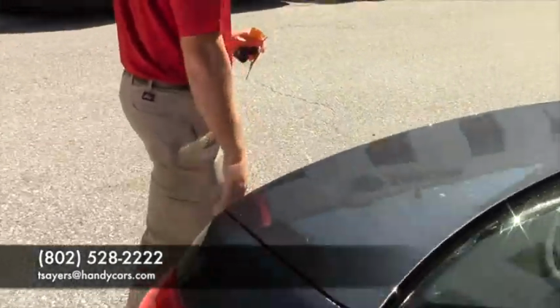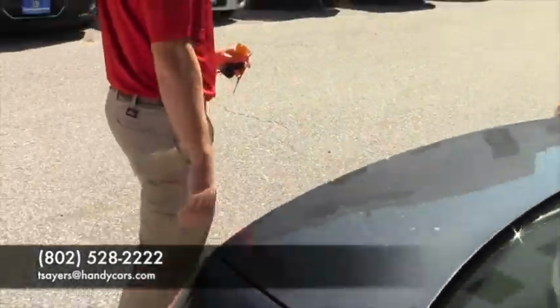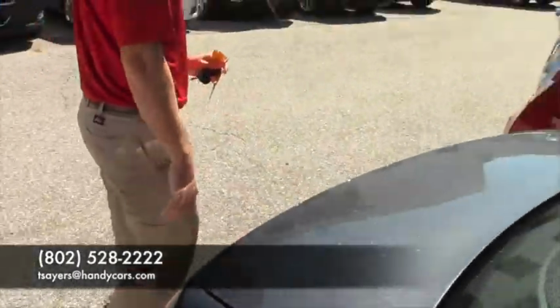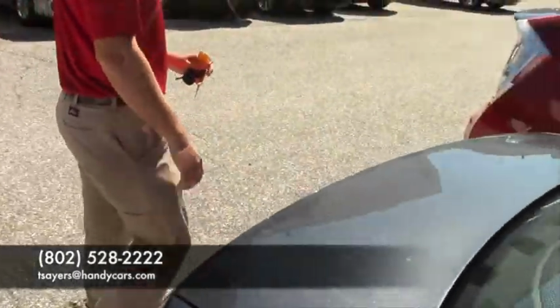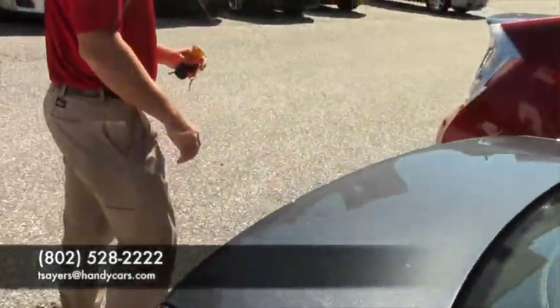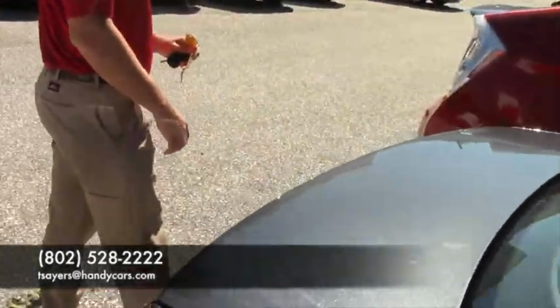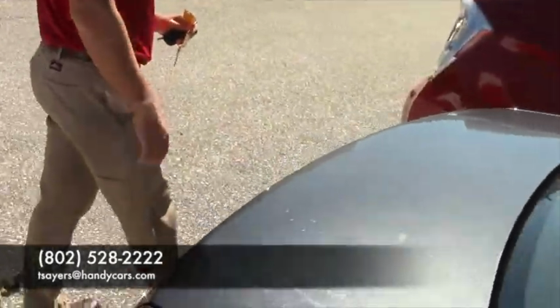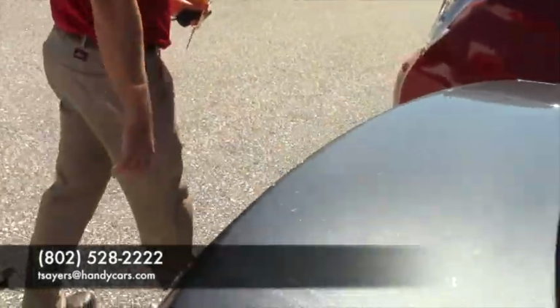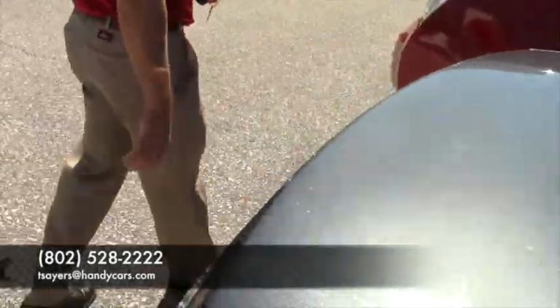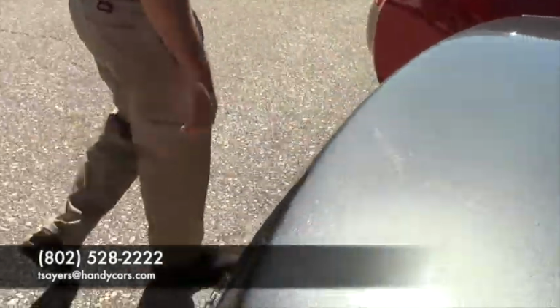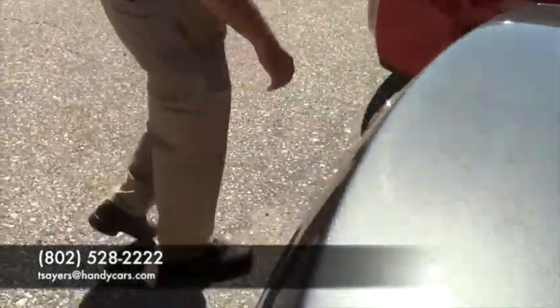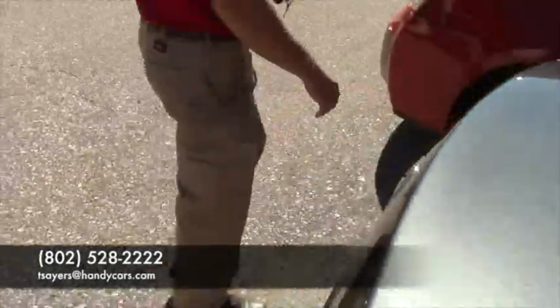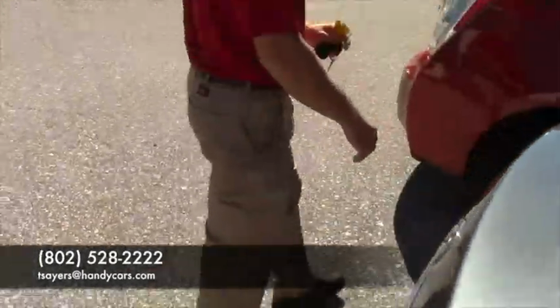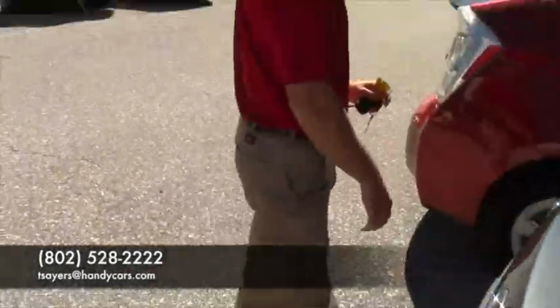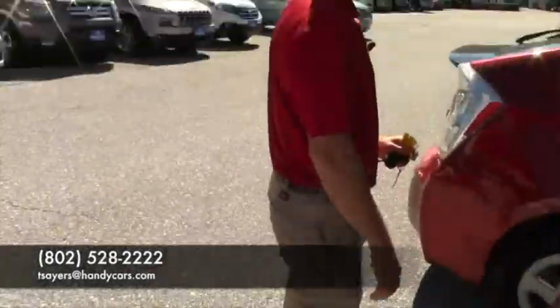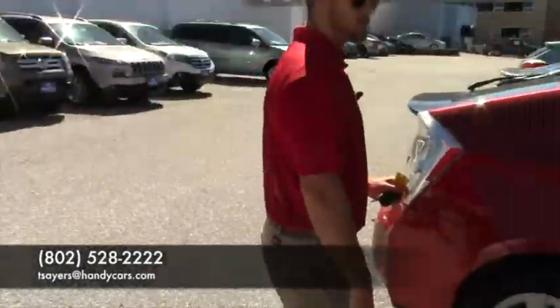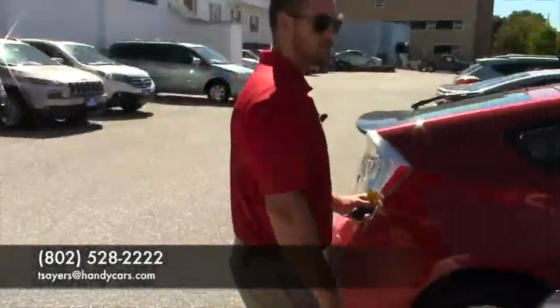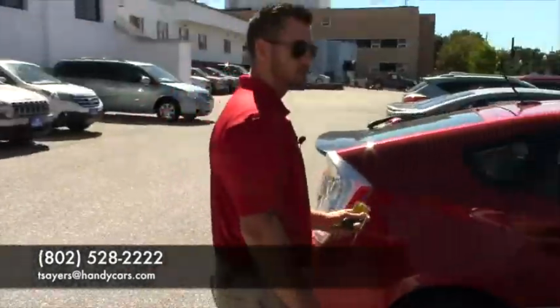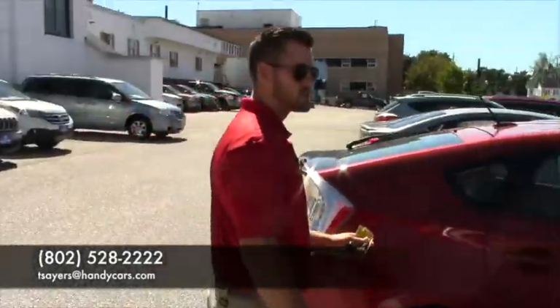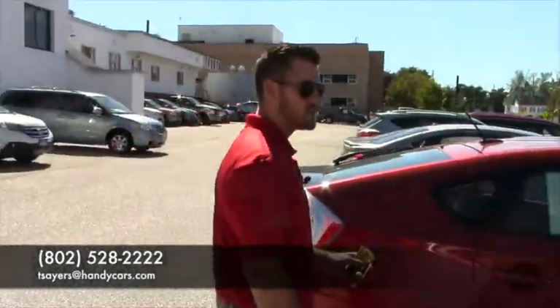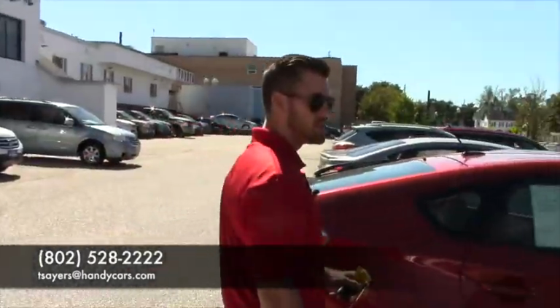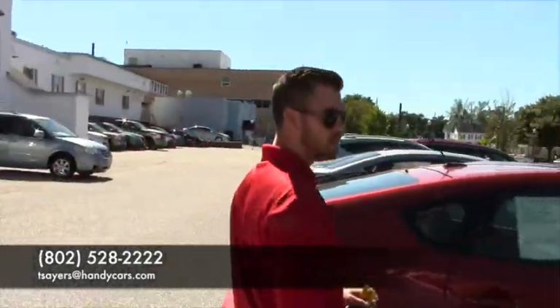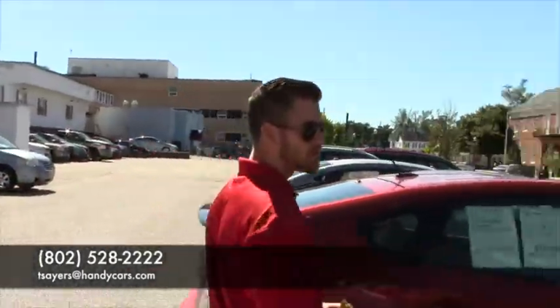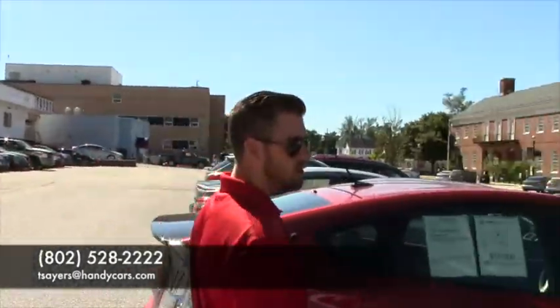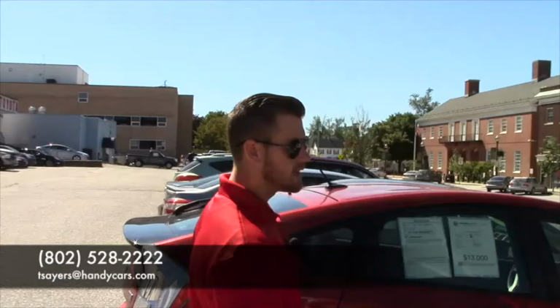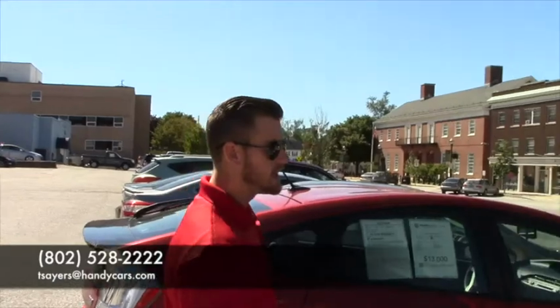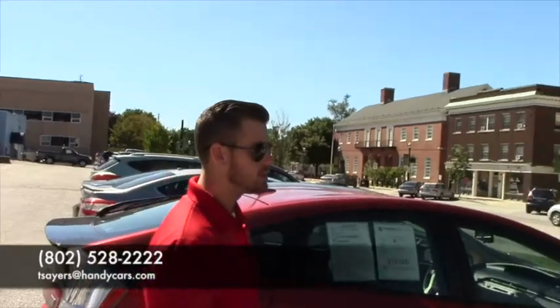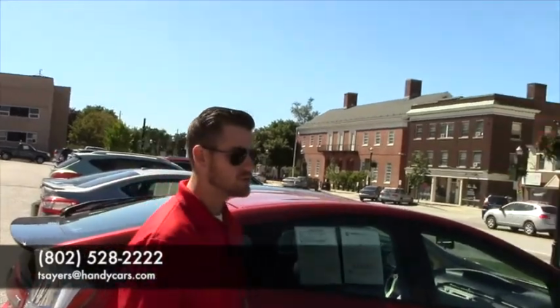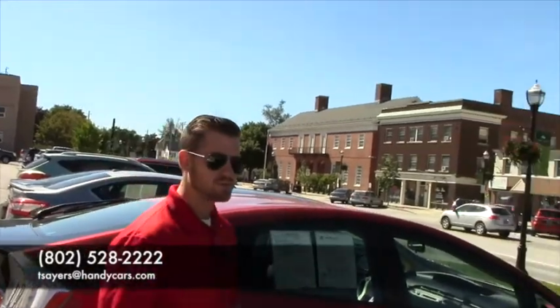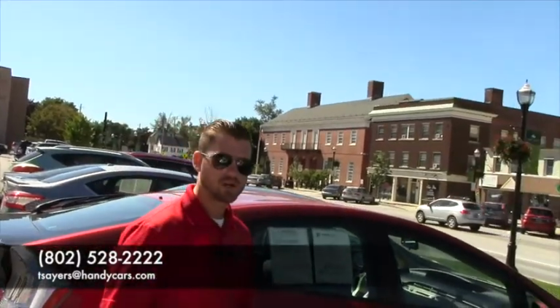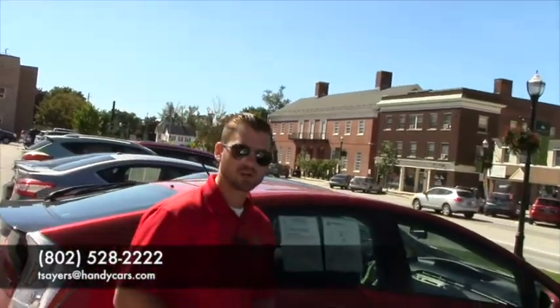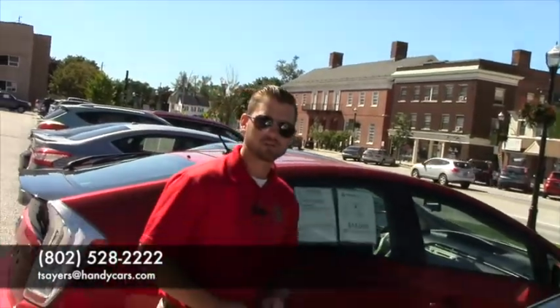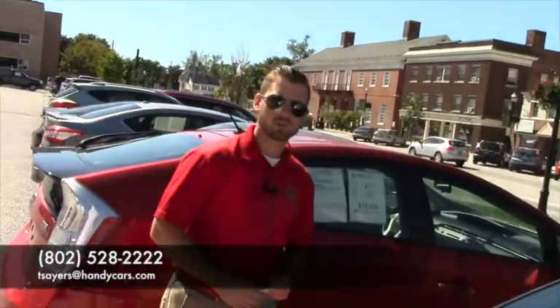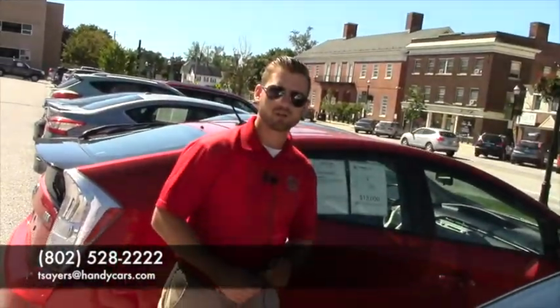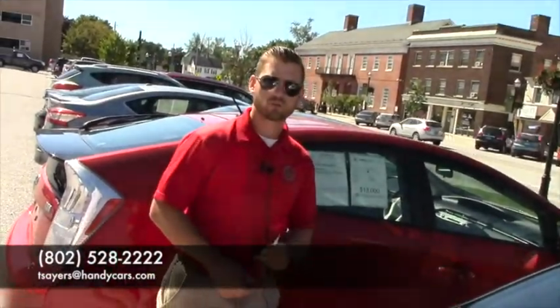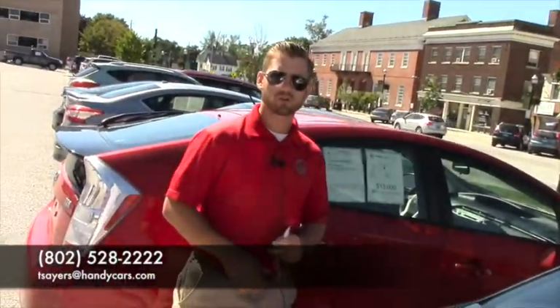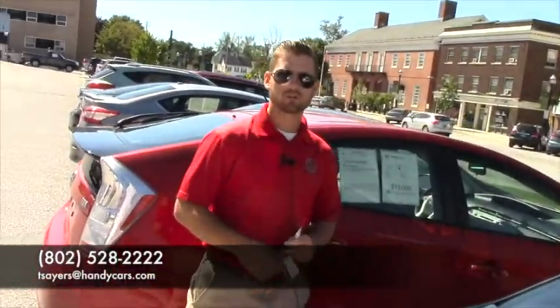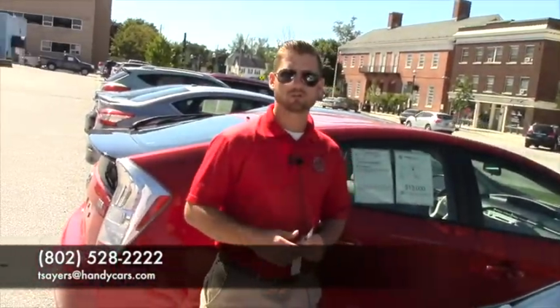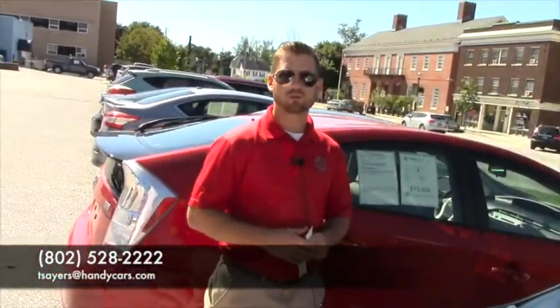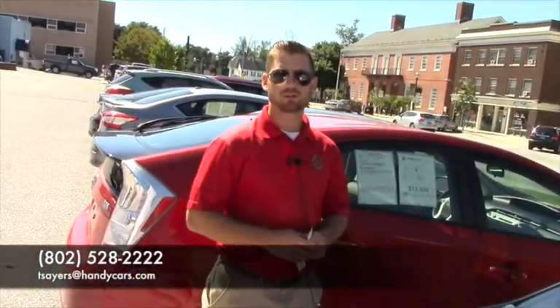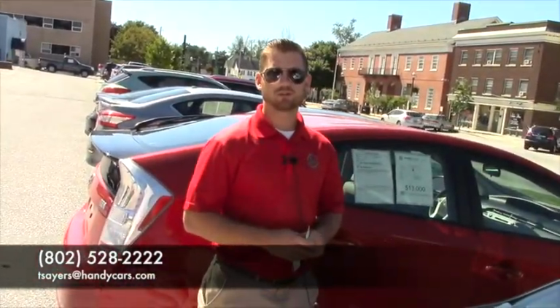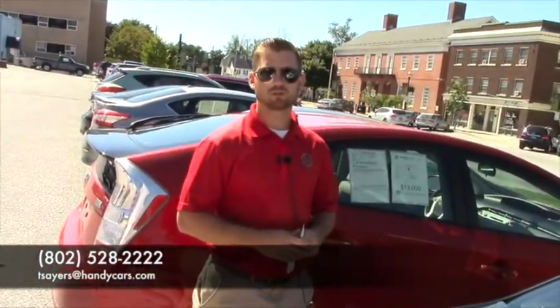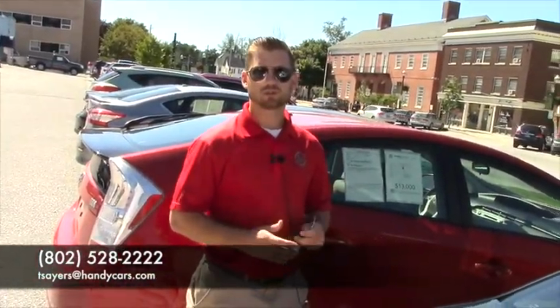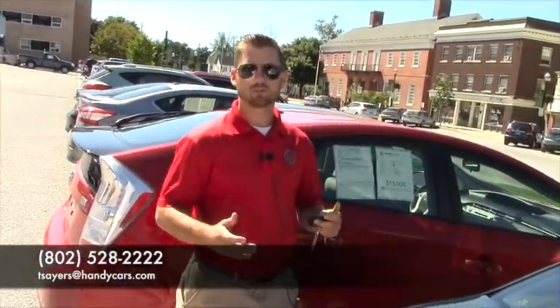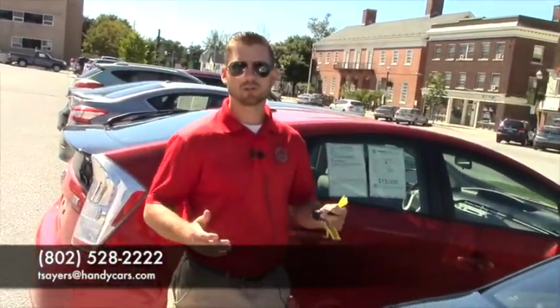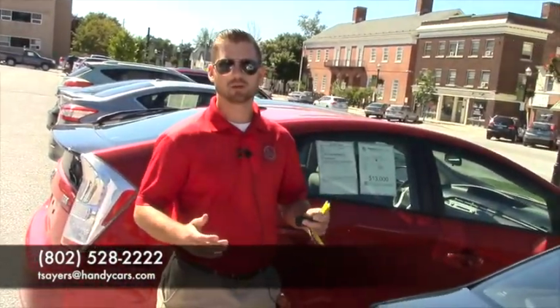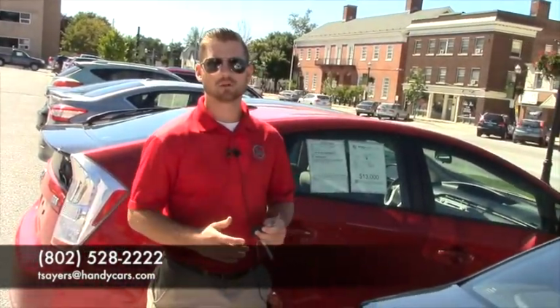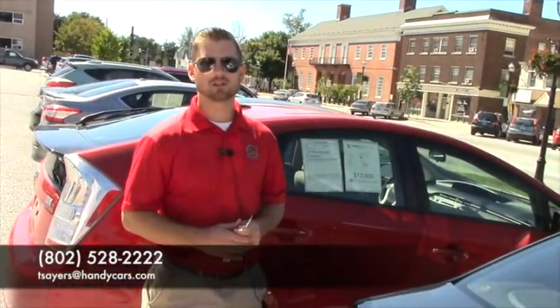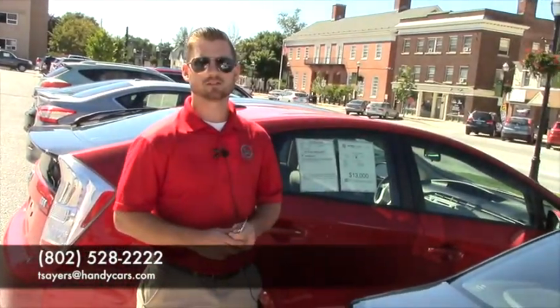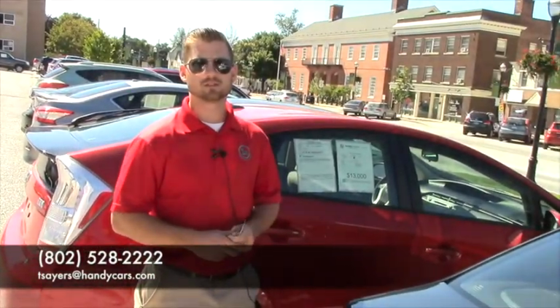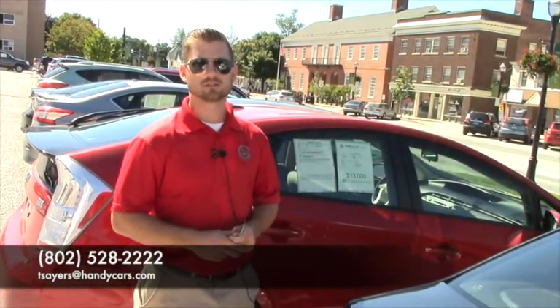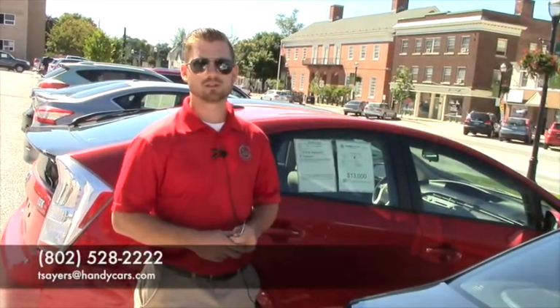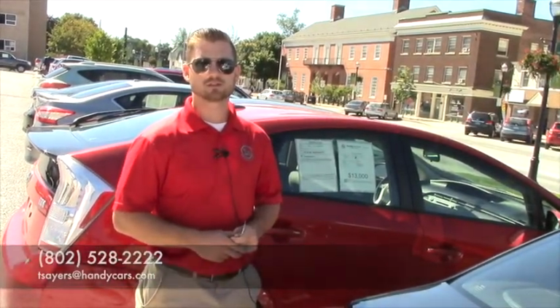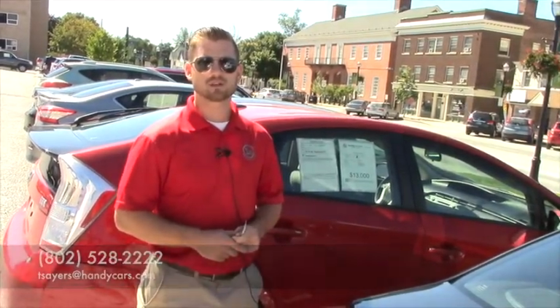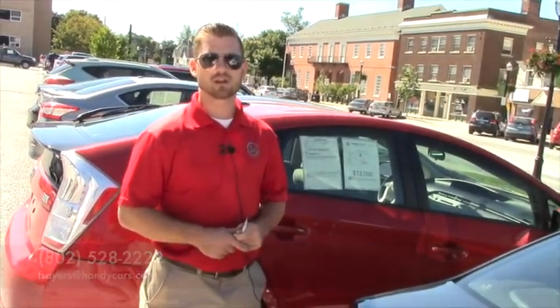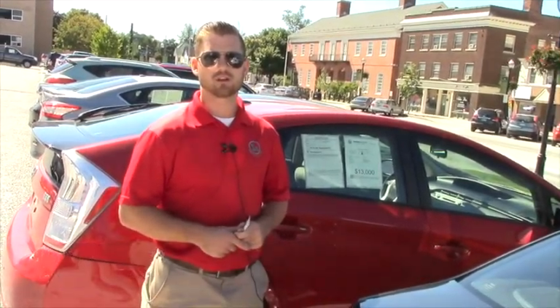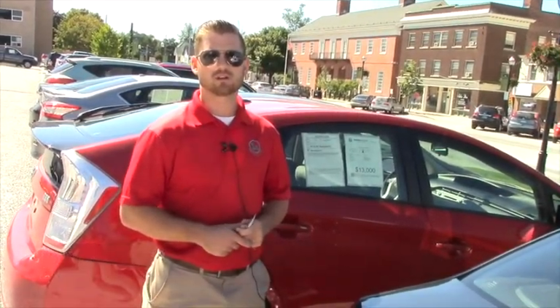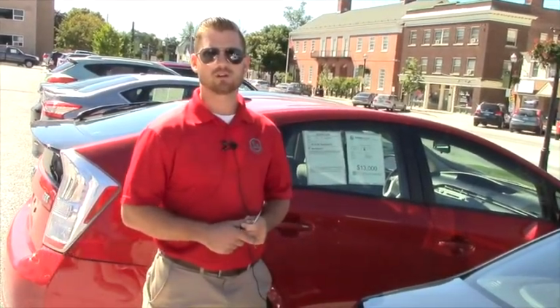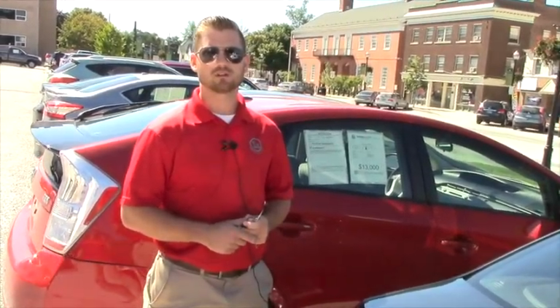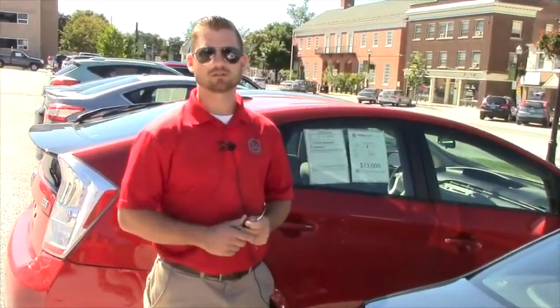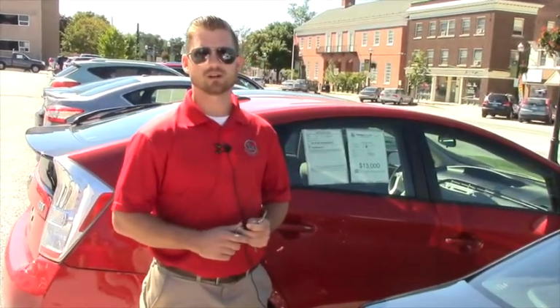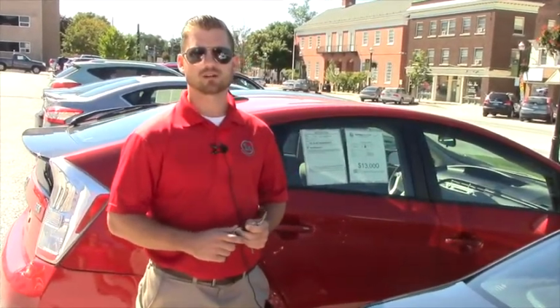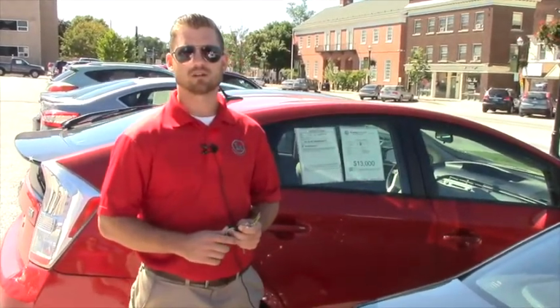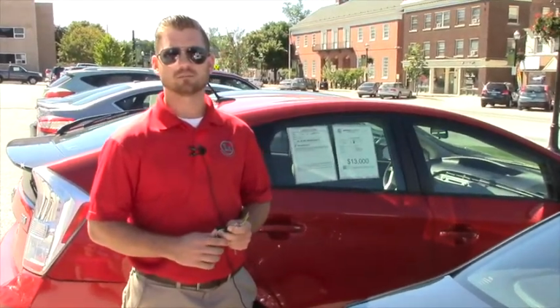So if you have any questions, please give me a call at 802-528-2222 or shoot me an email at tsairs.handycars.com.